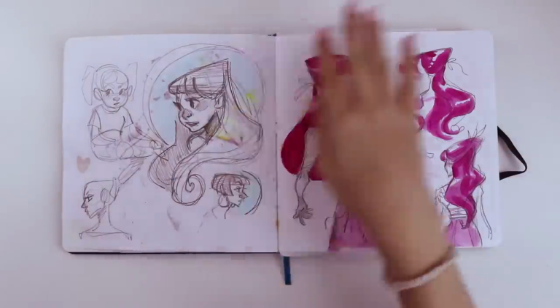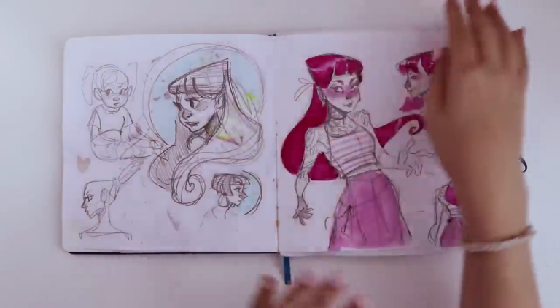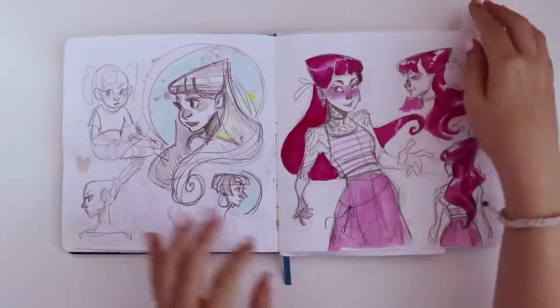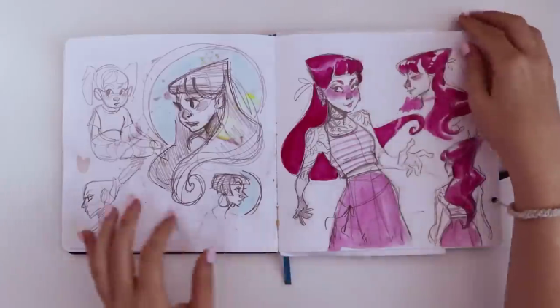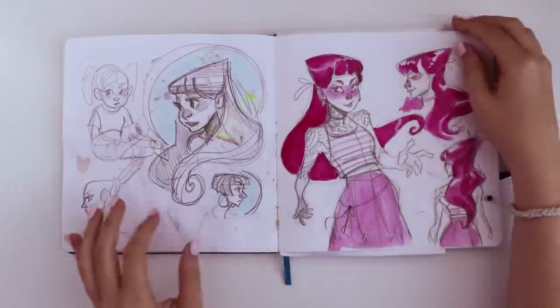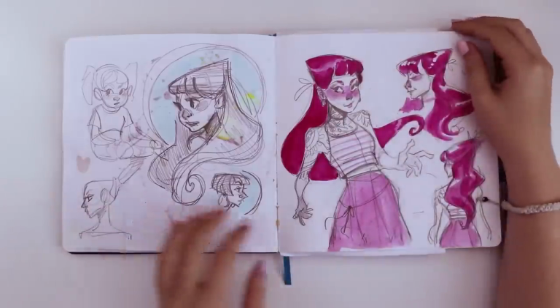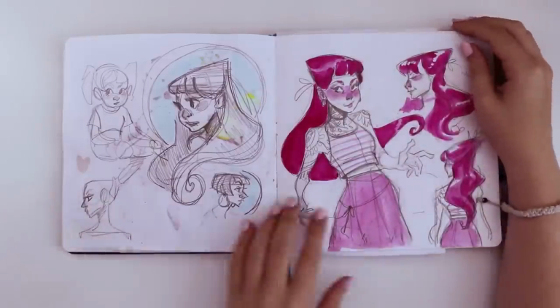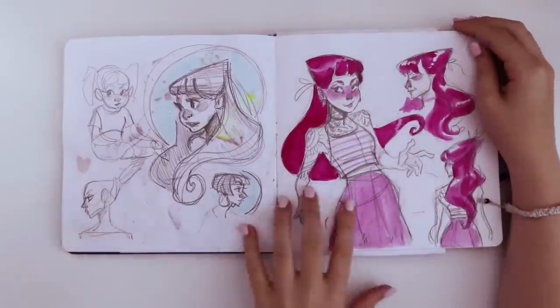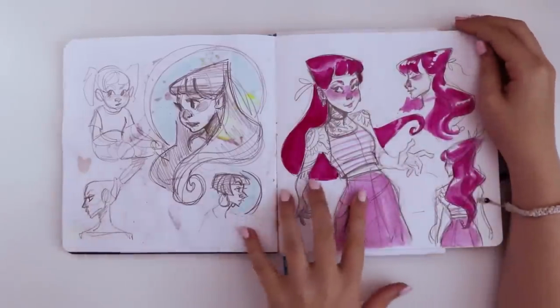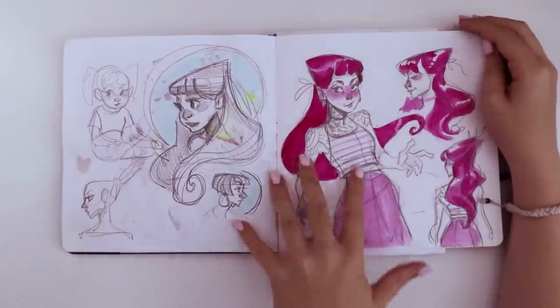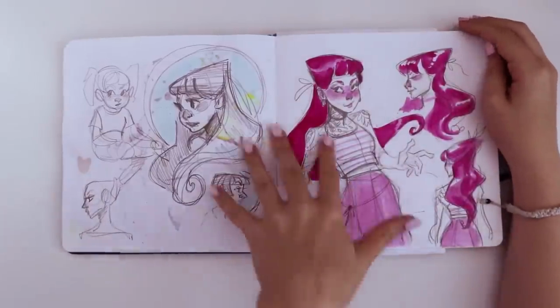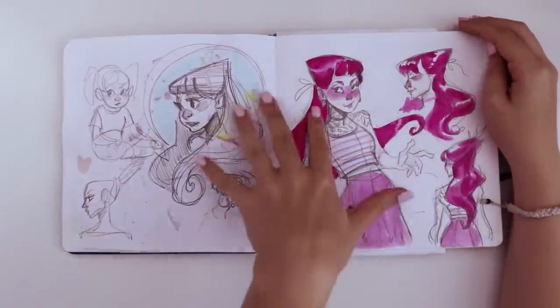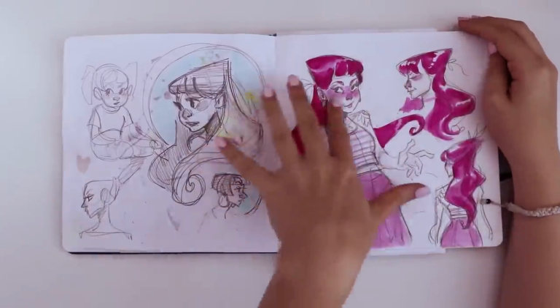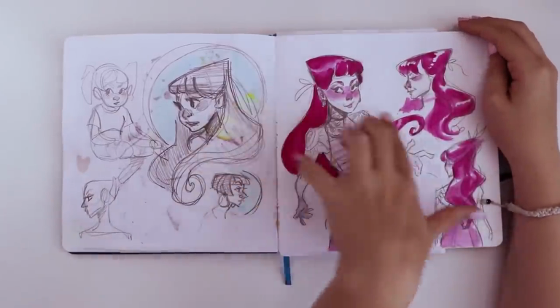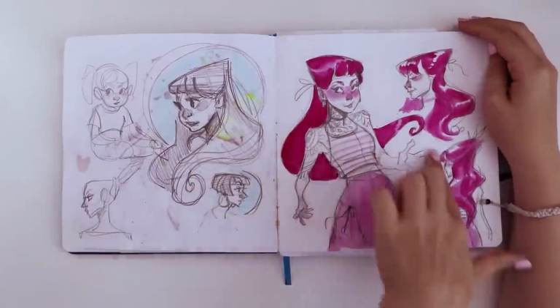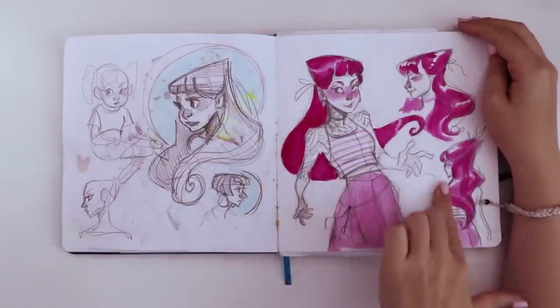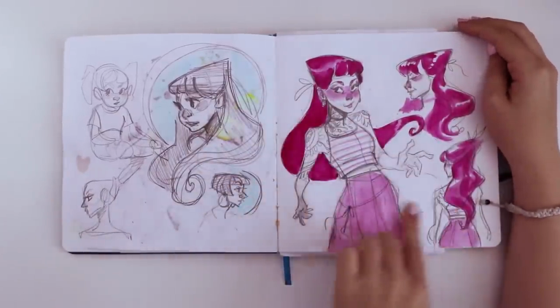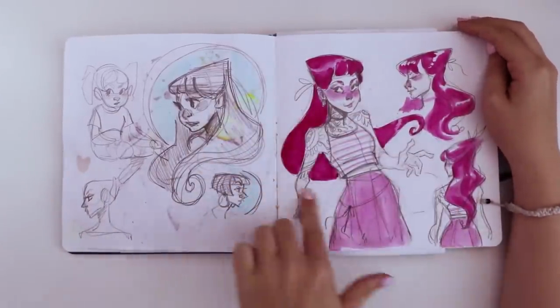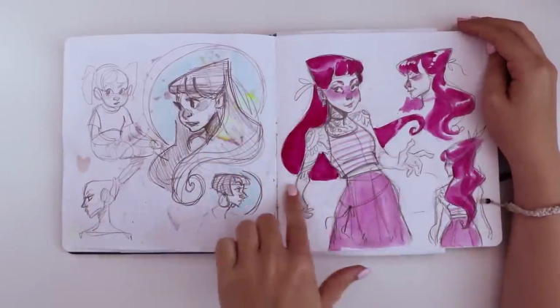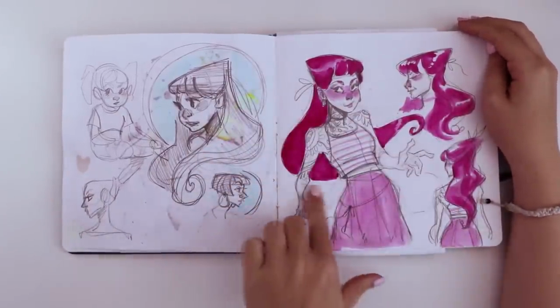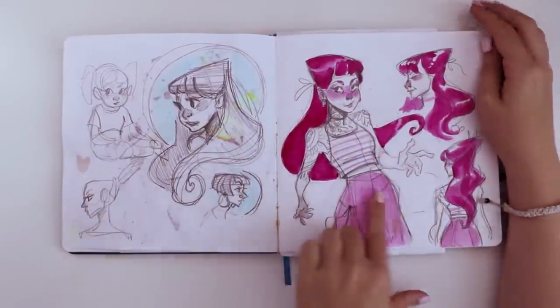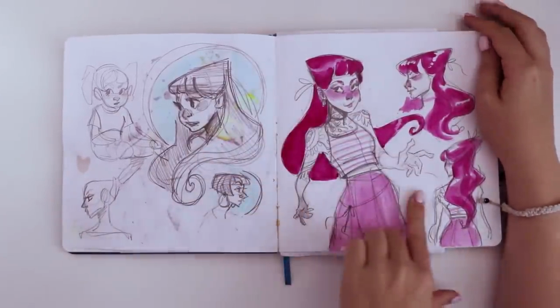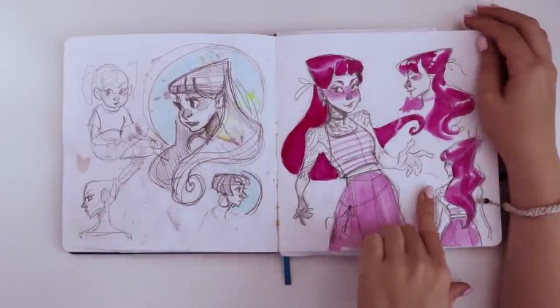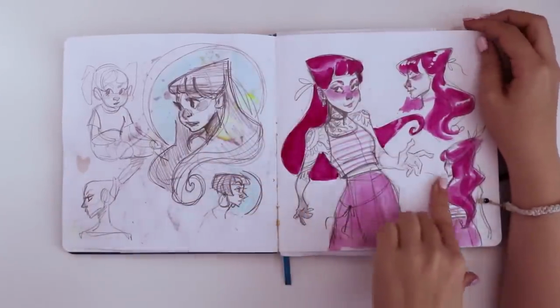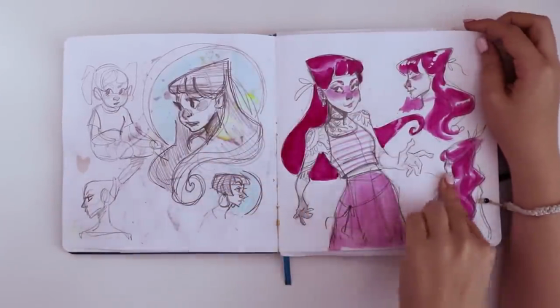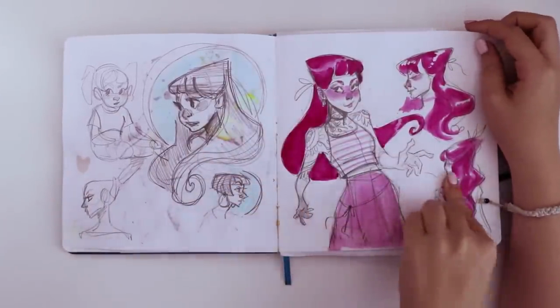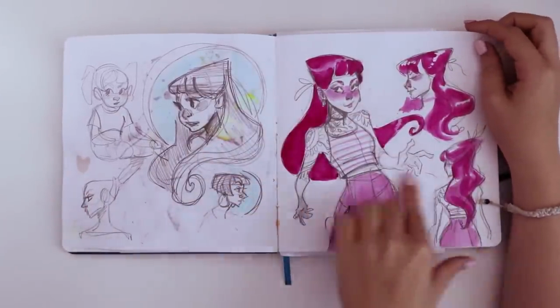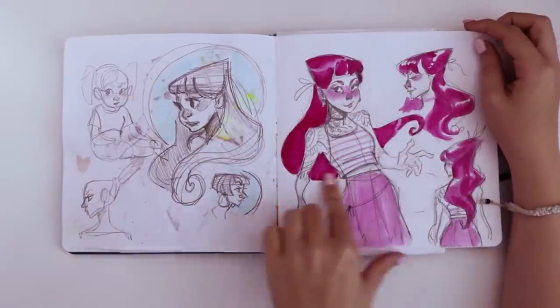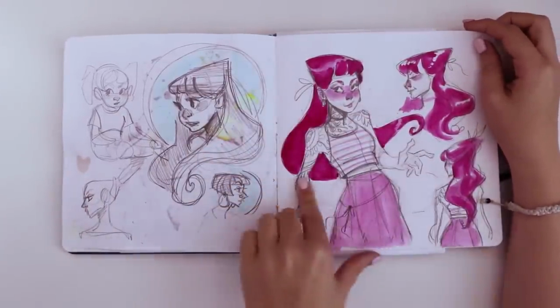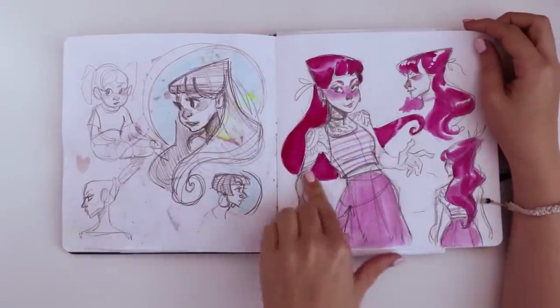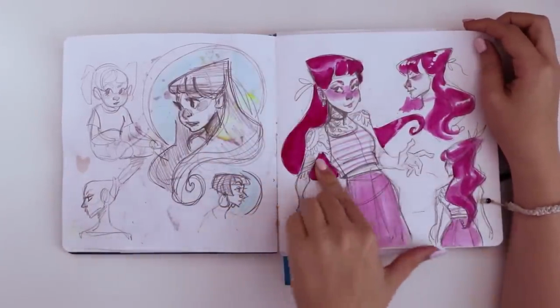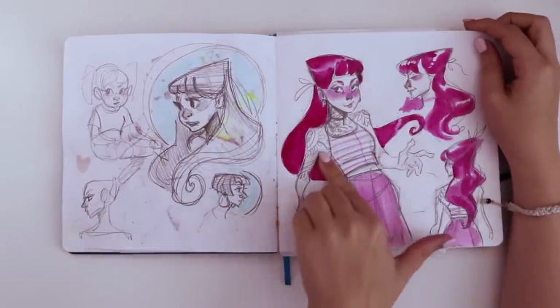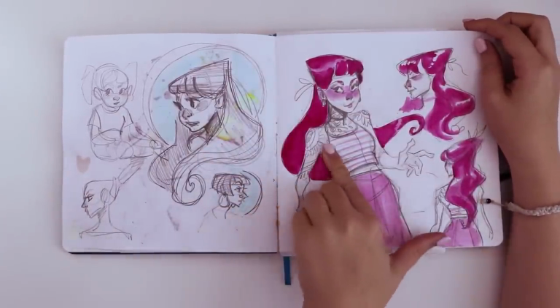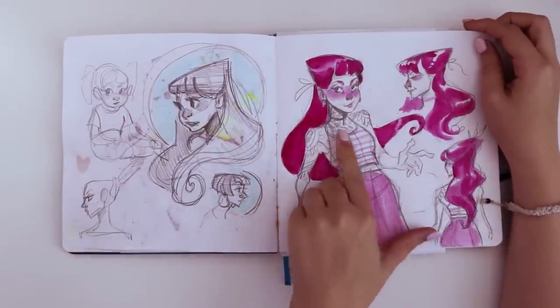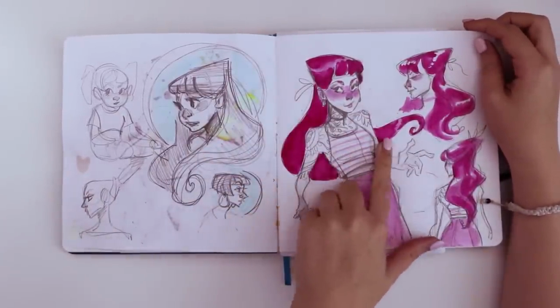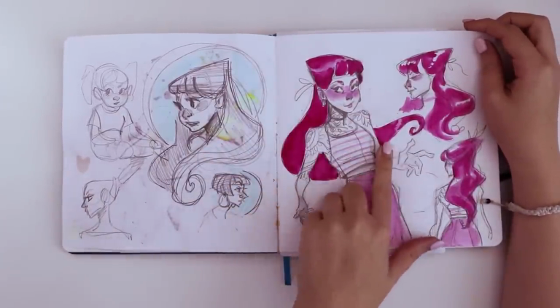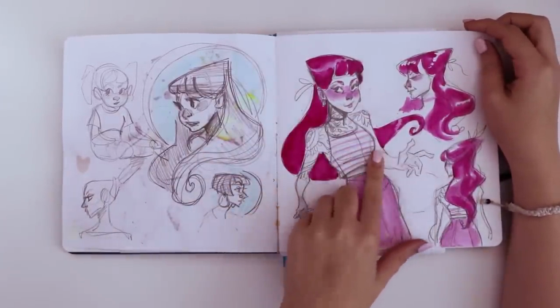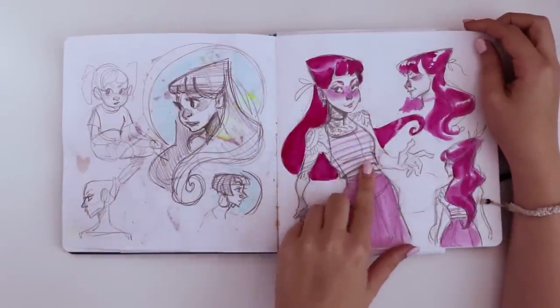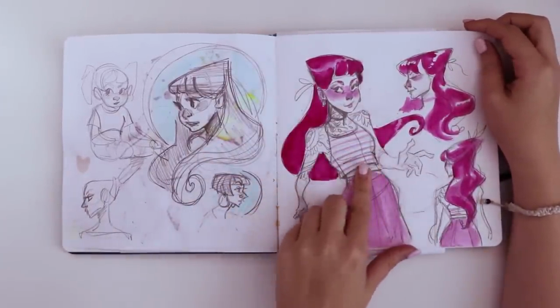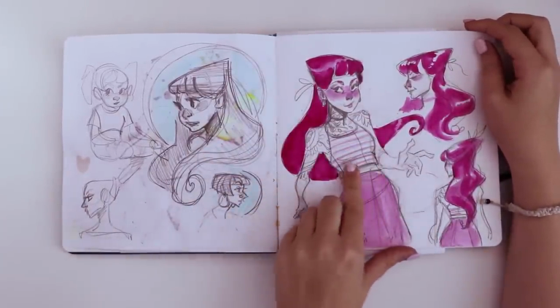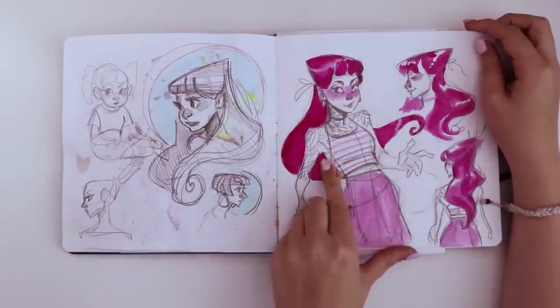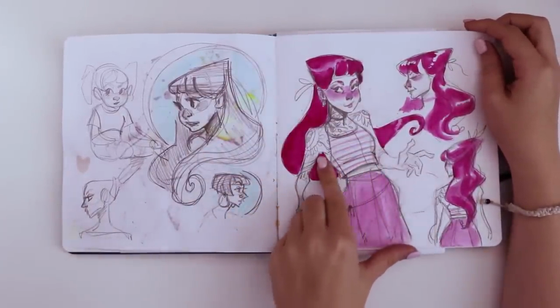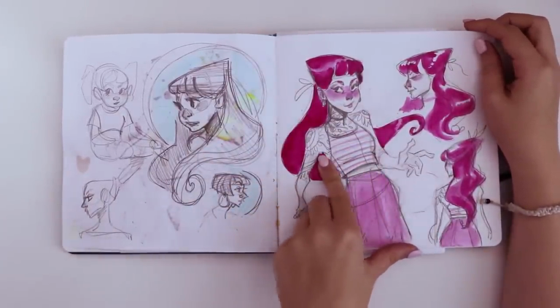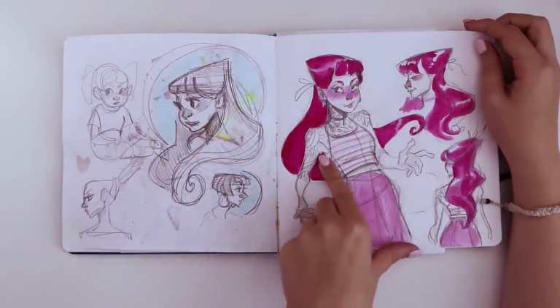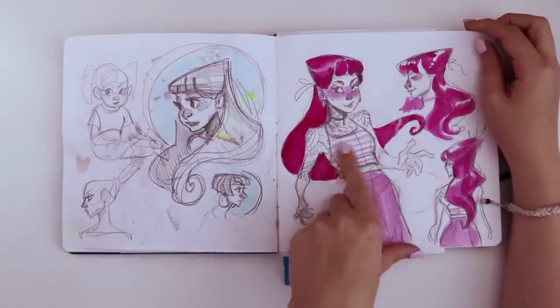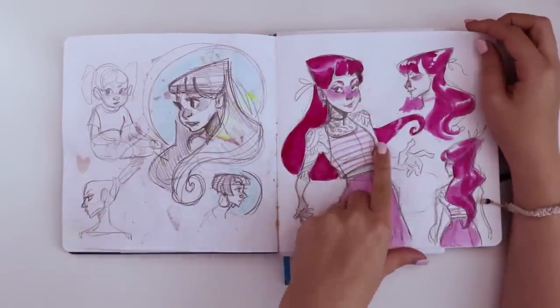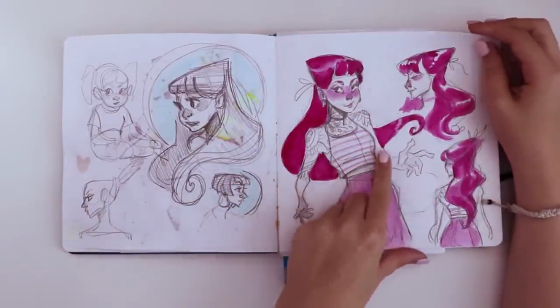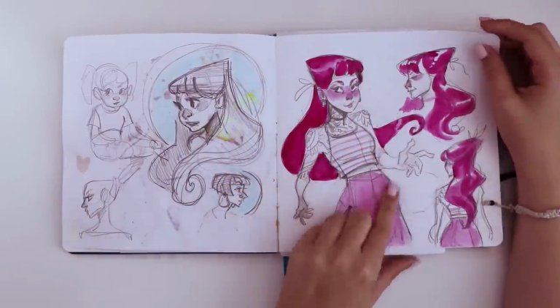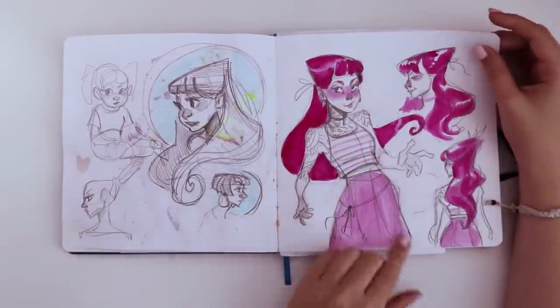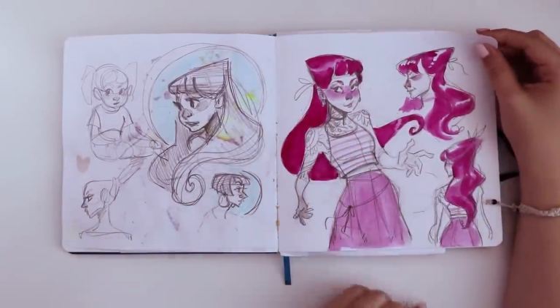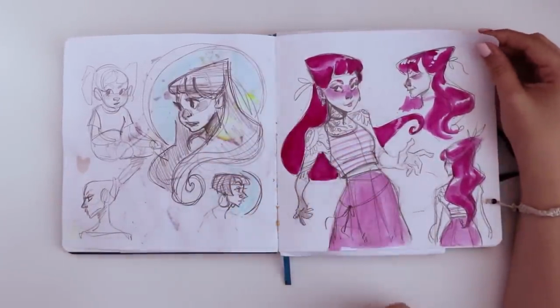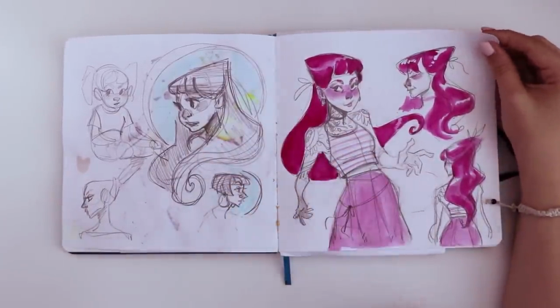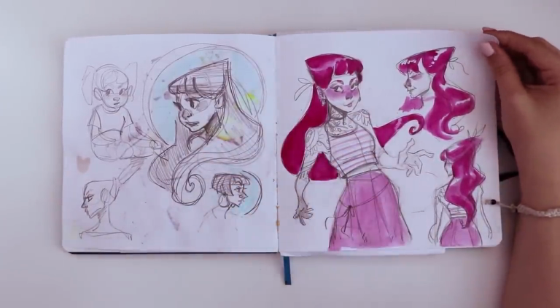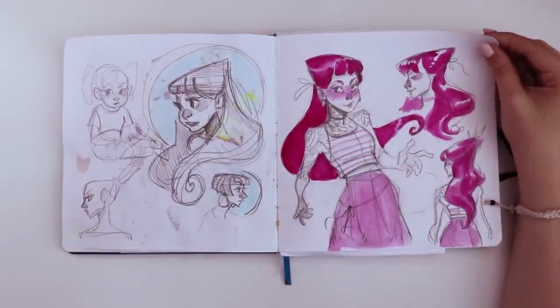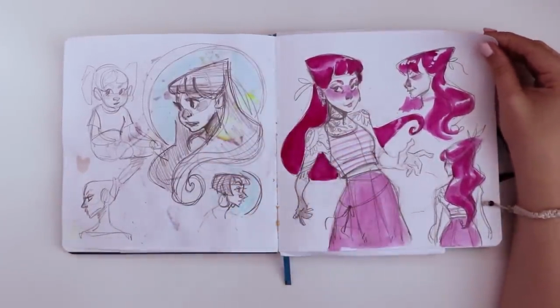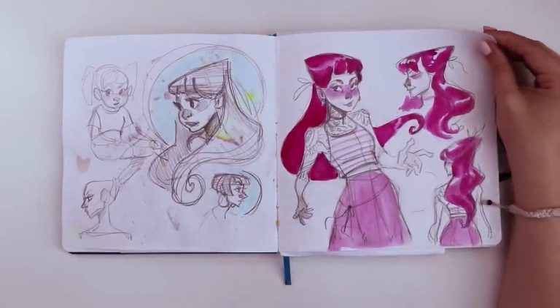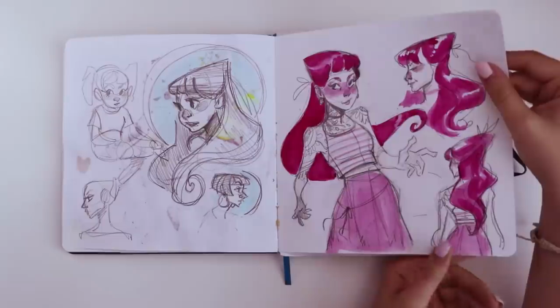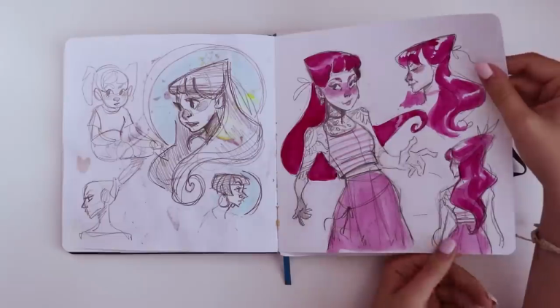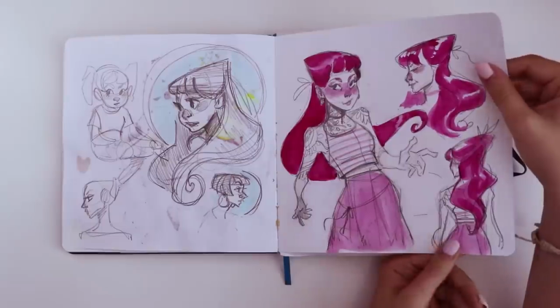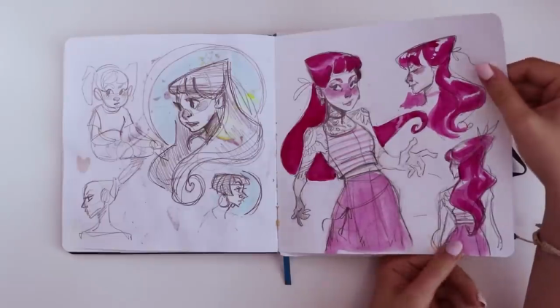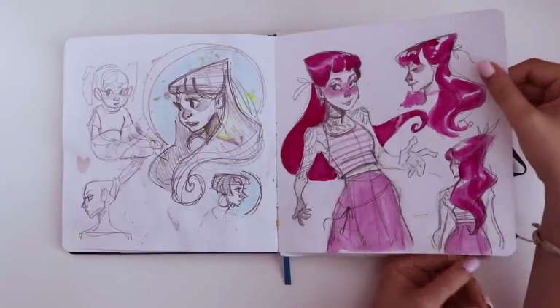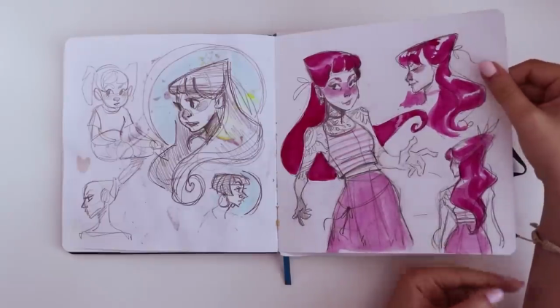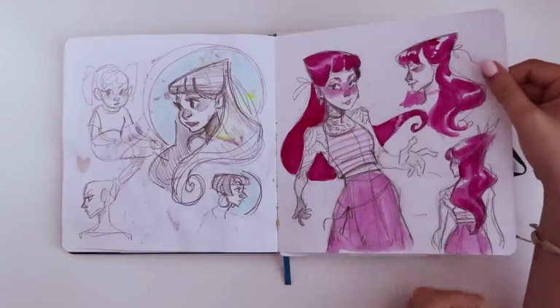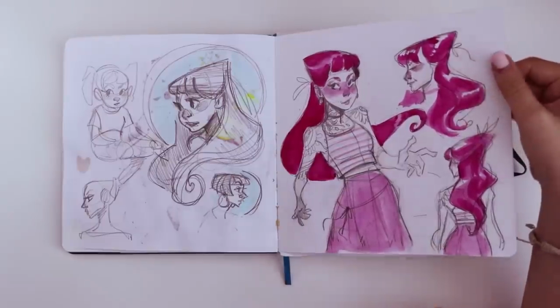Here's that same character — I kind of tried experimenting with a different outfit and maybe giving her some body art.